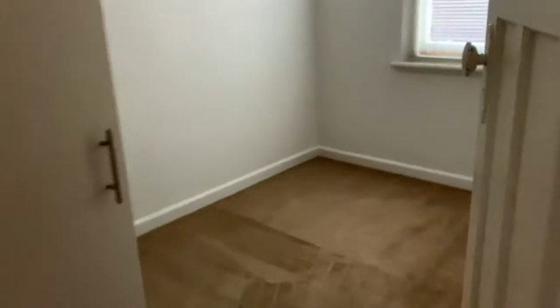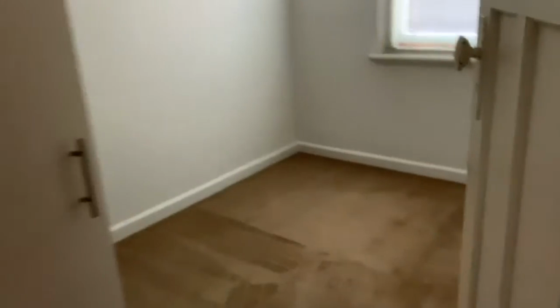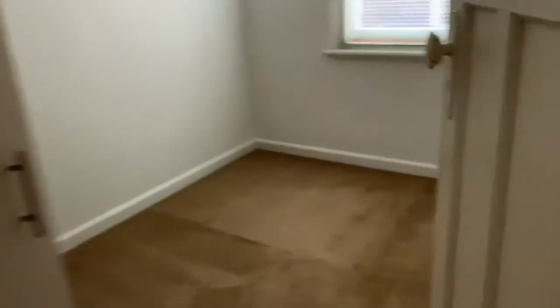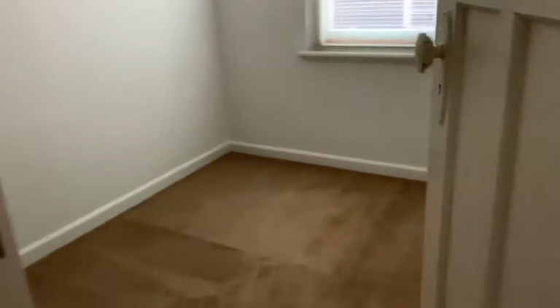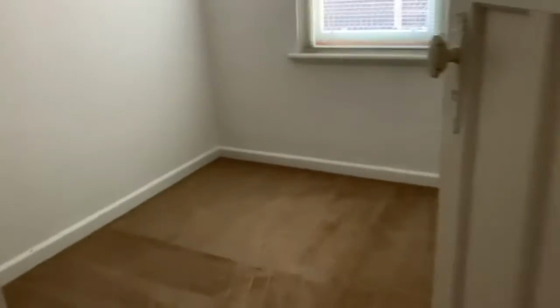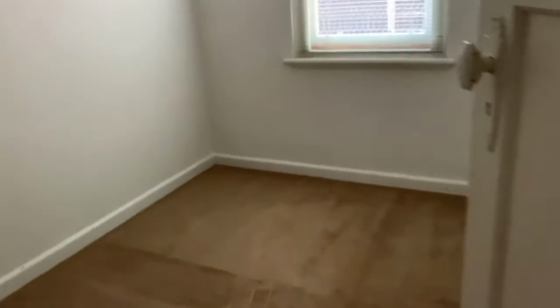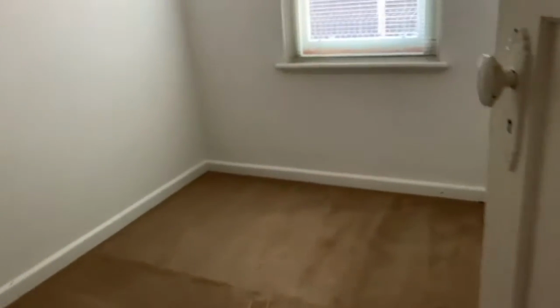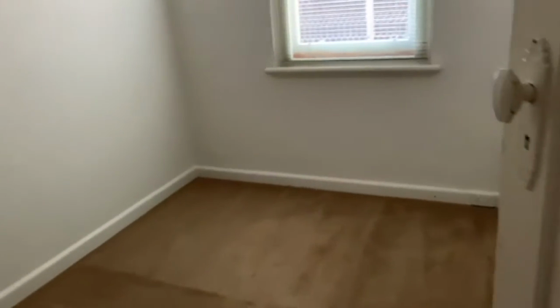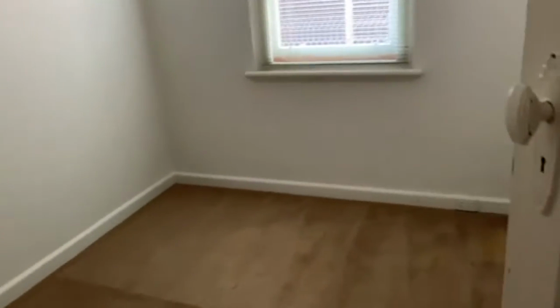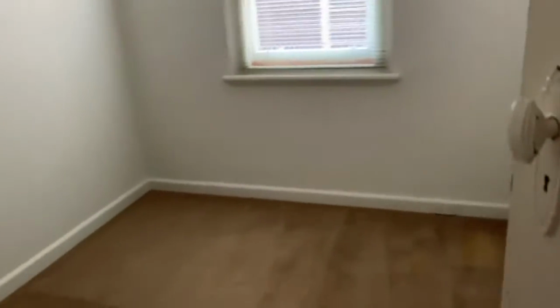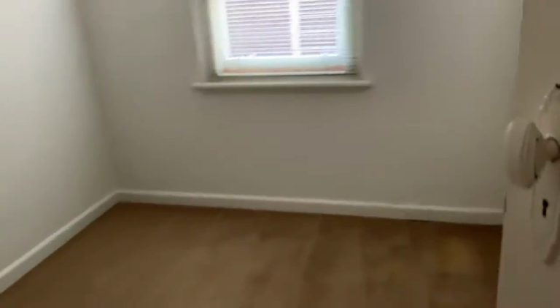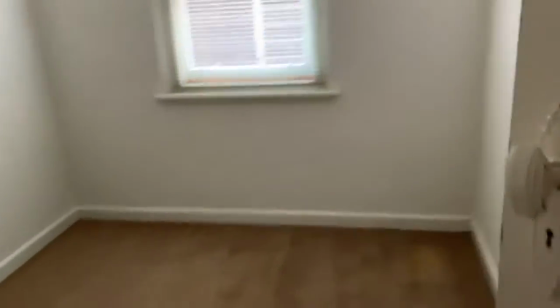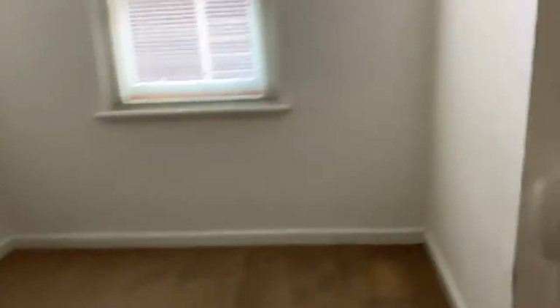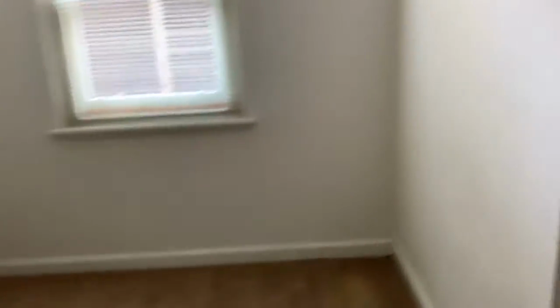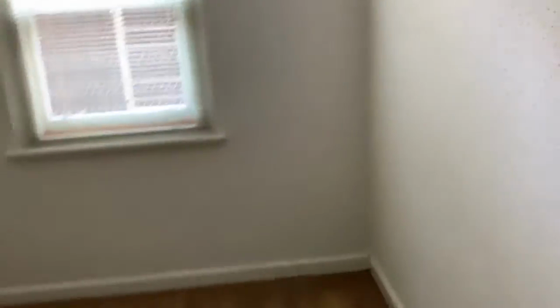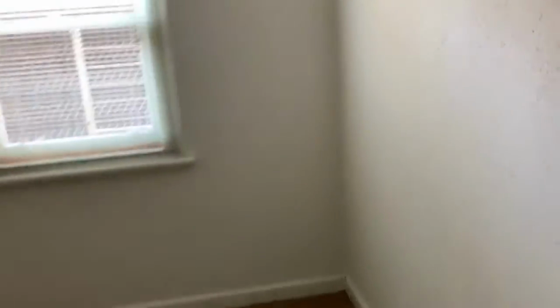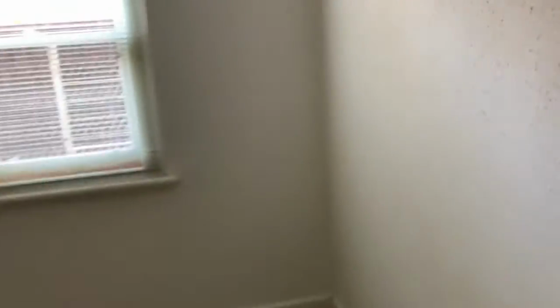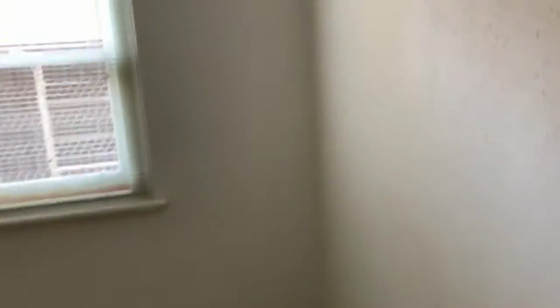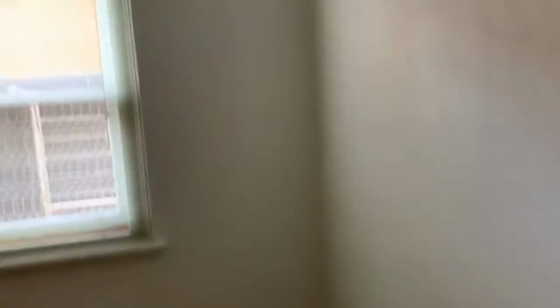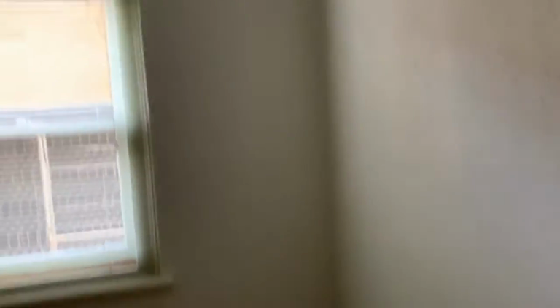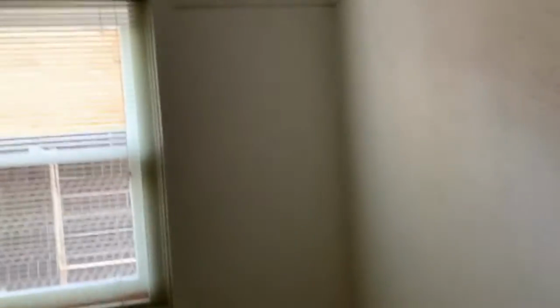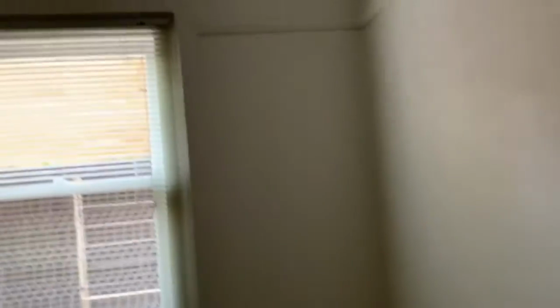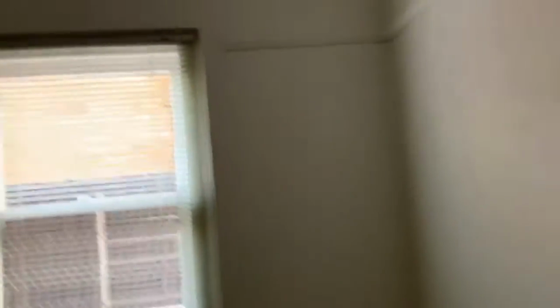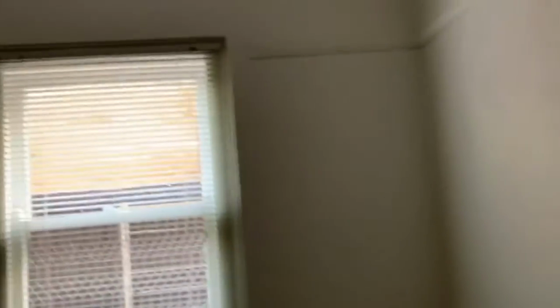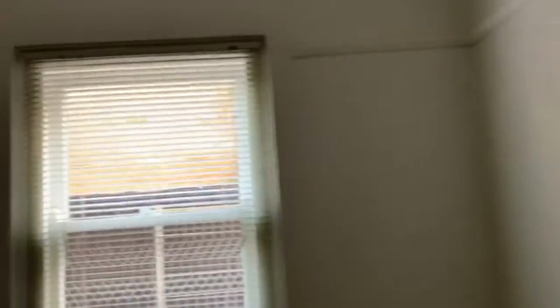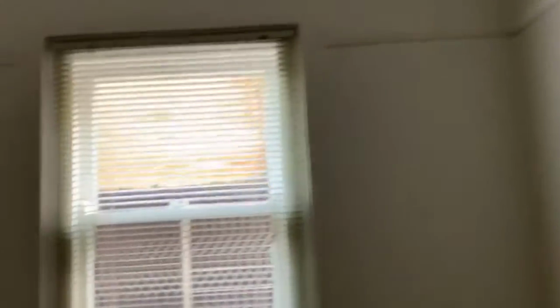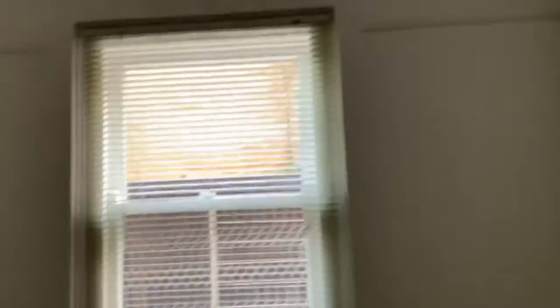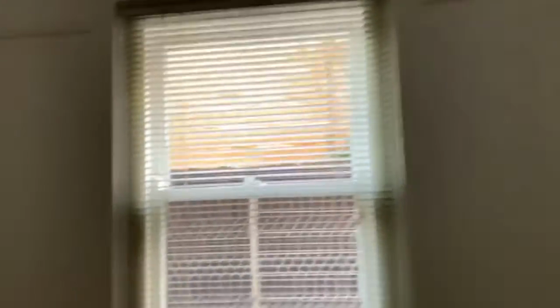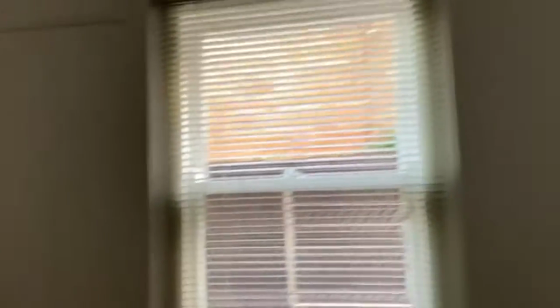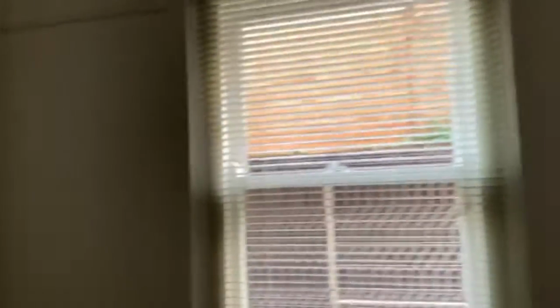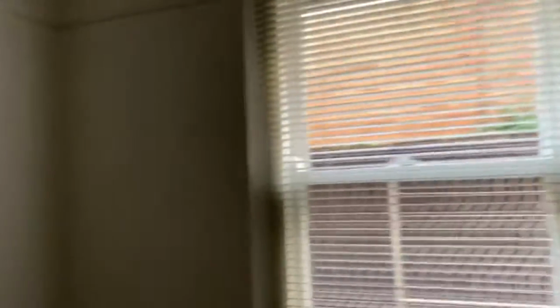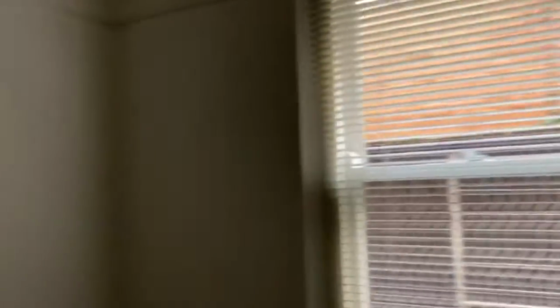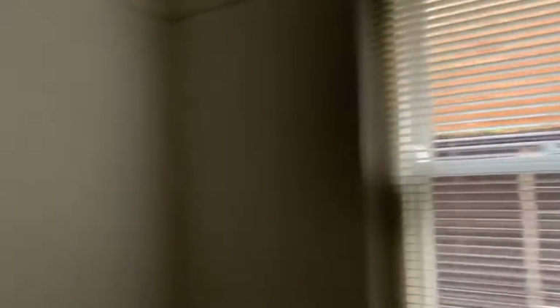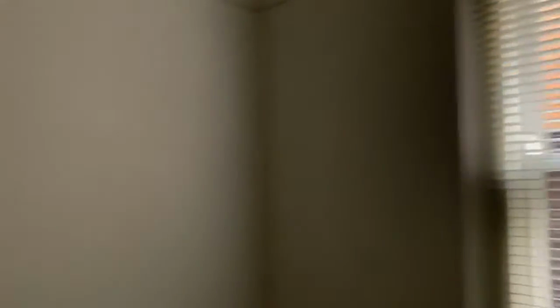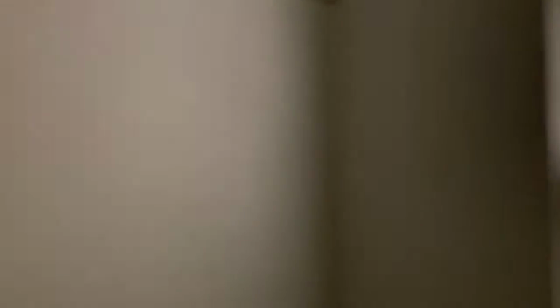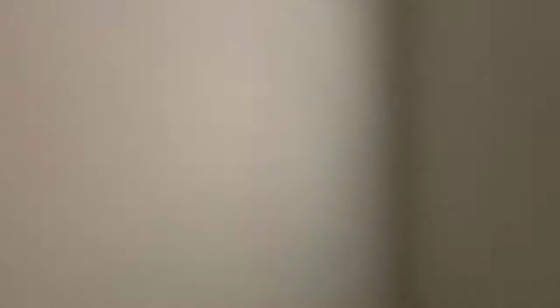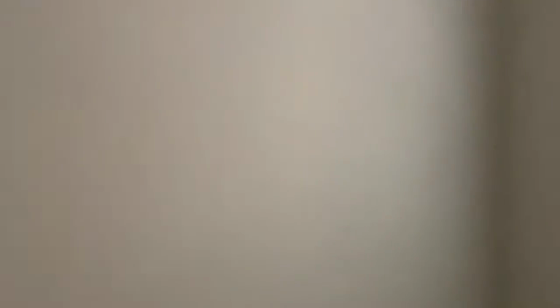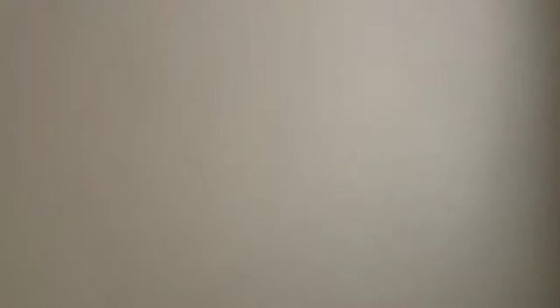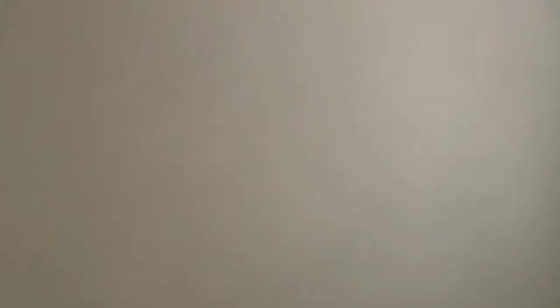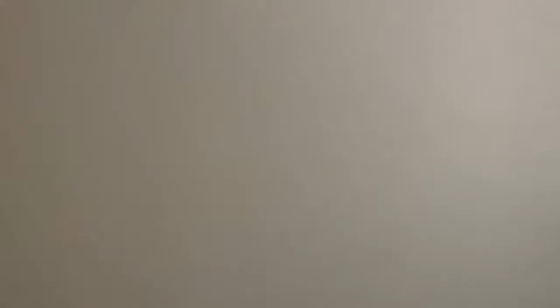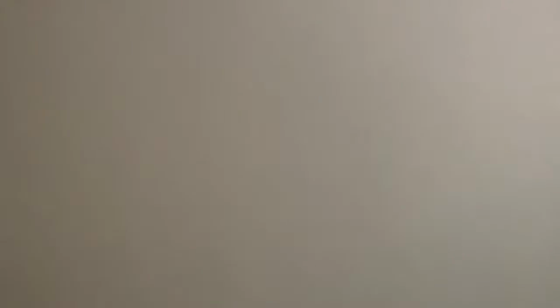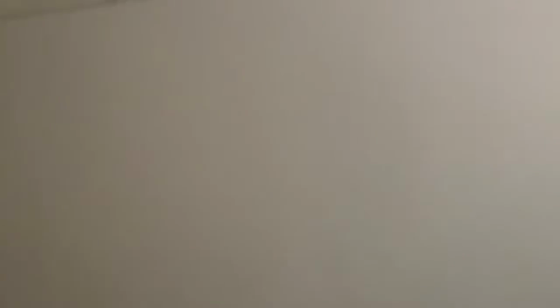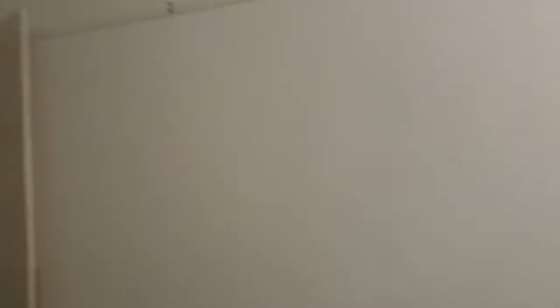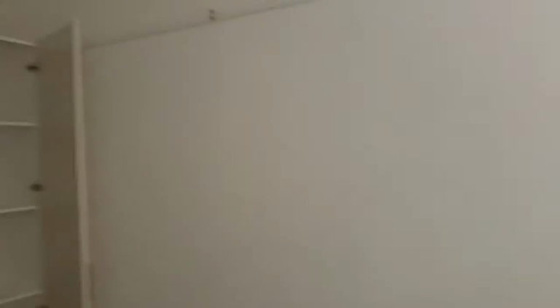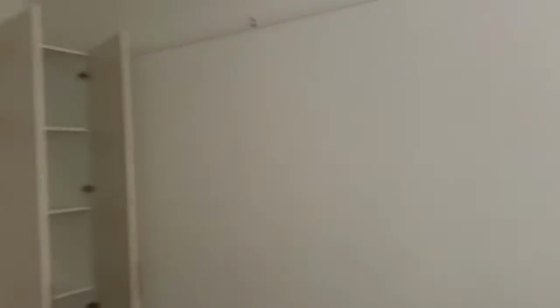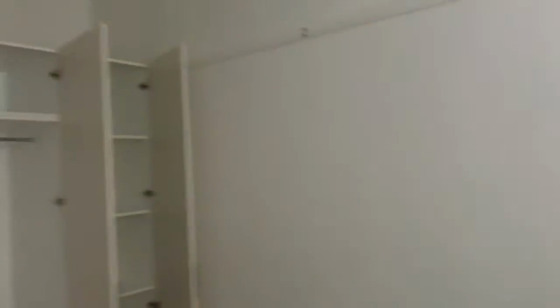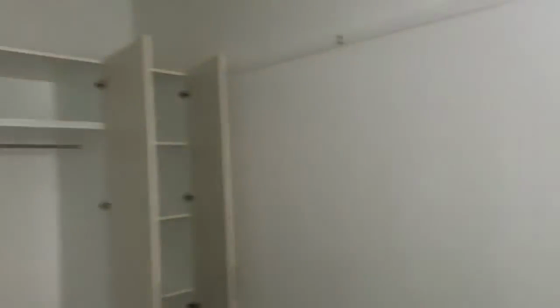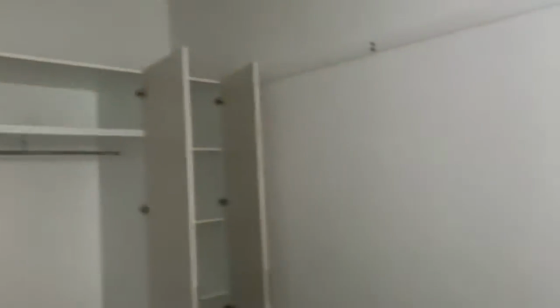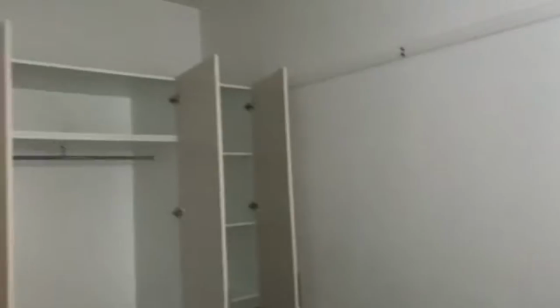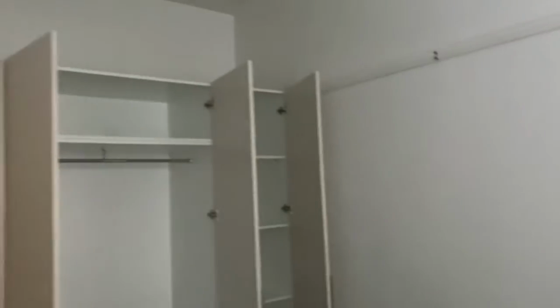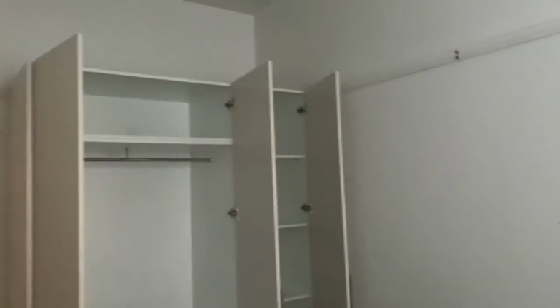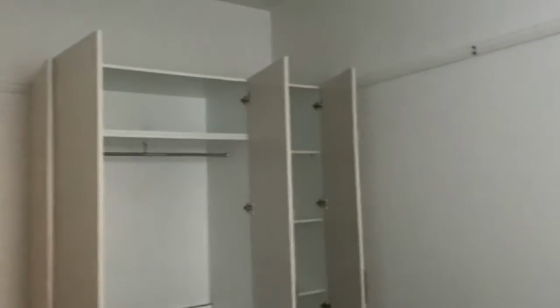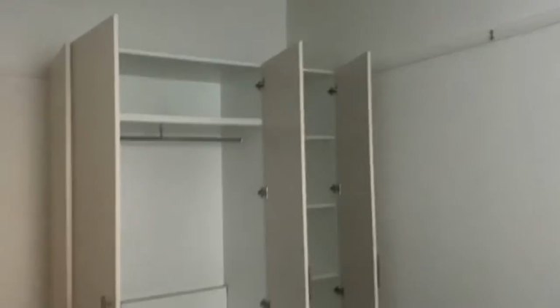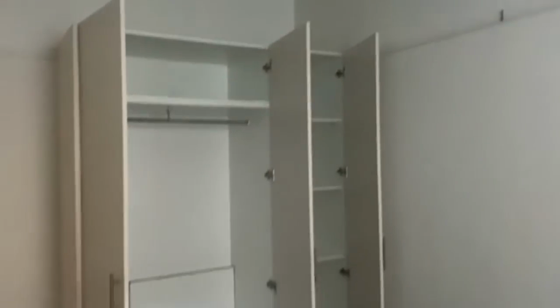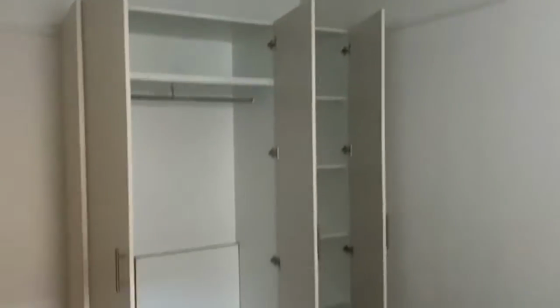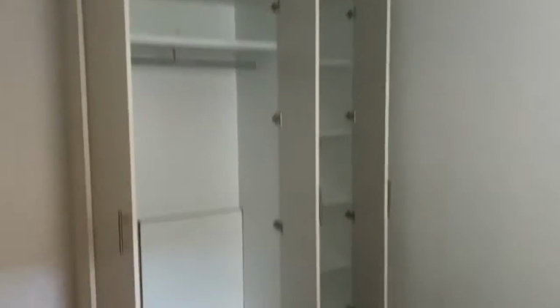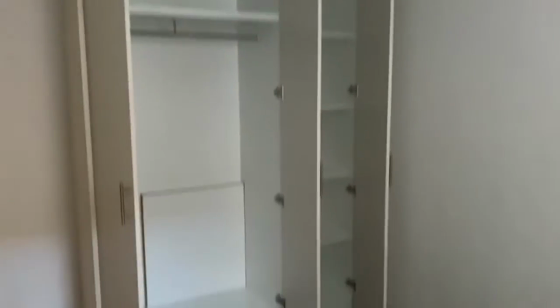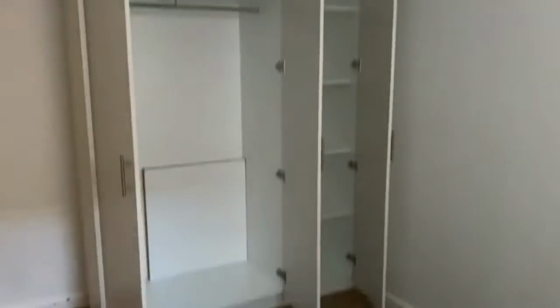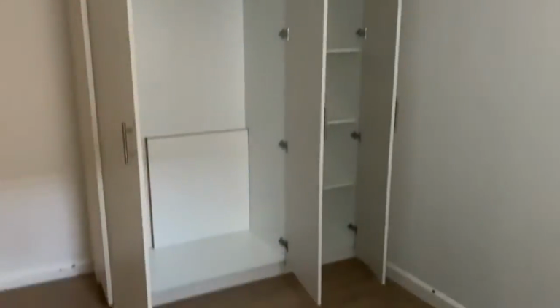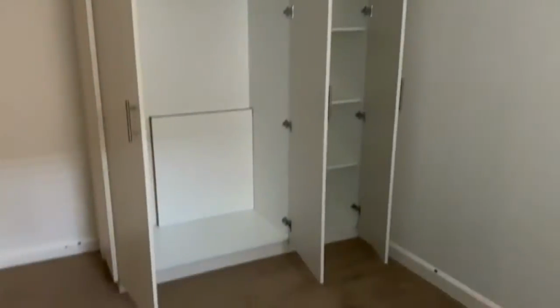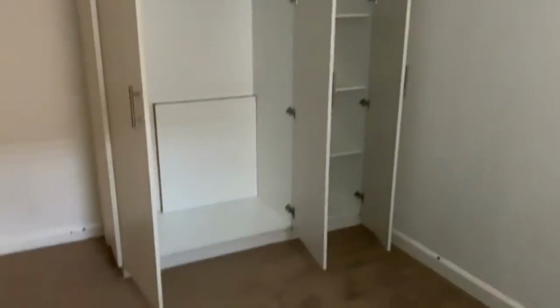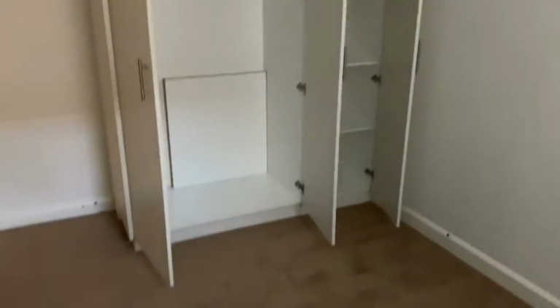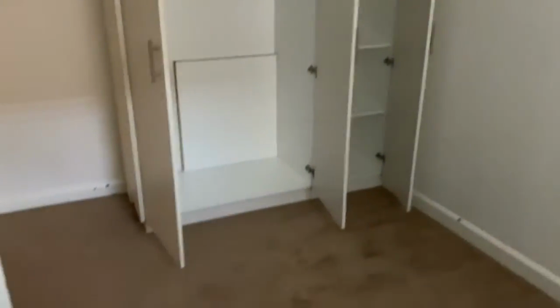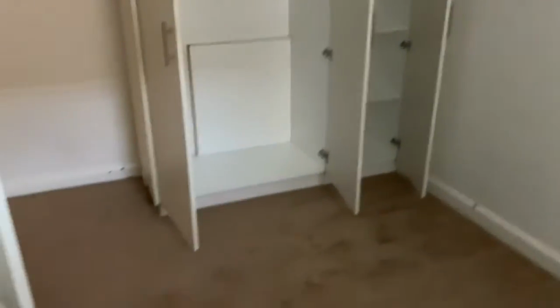And here we have bedroom two. Once again a good-sized room, also featuring built-in robes.